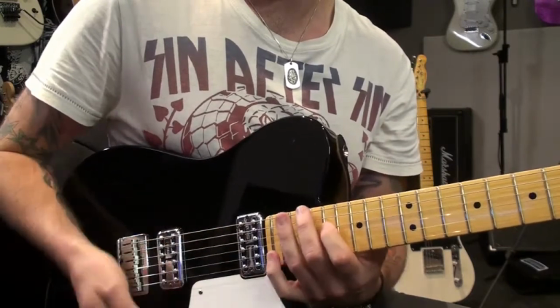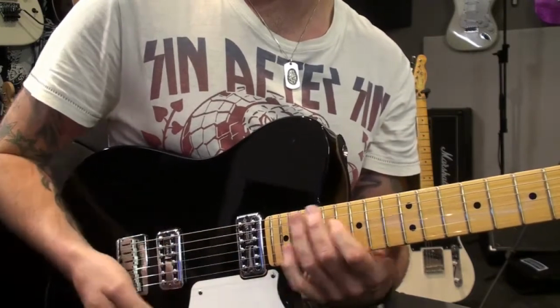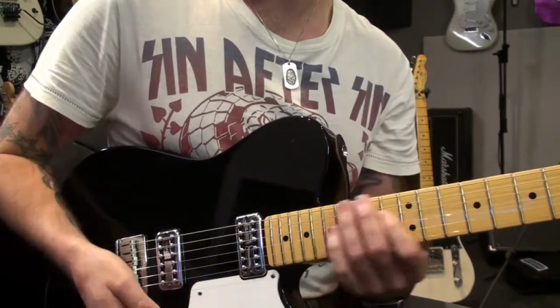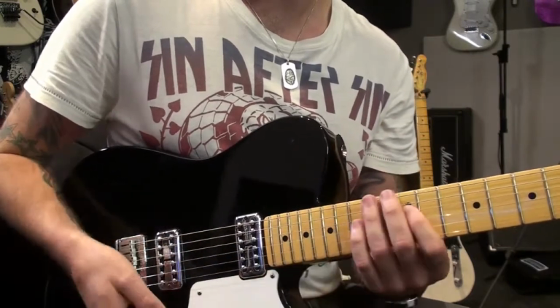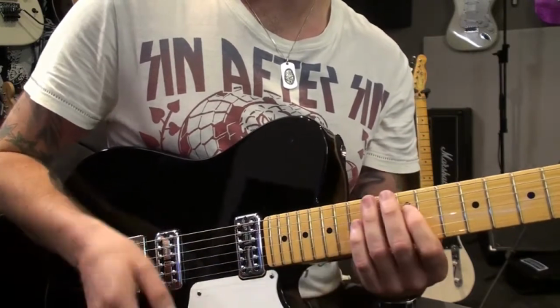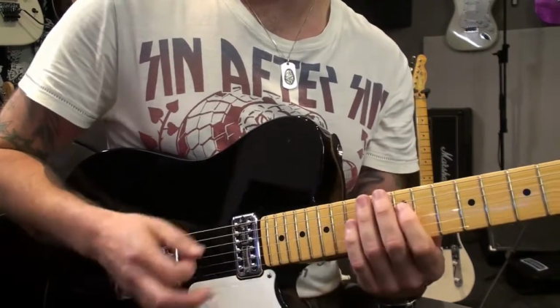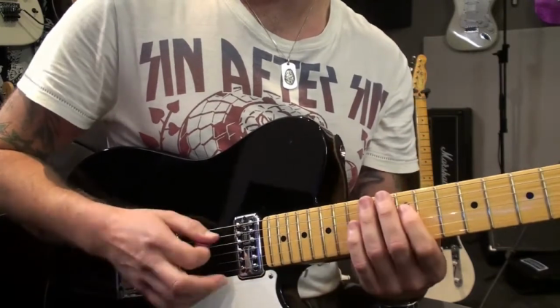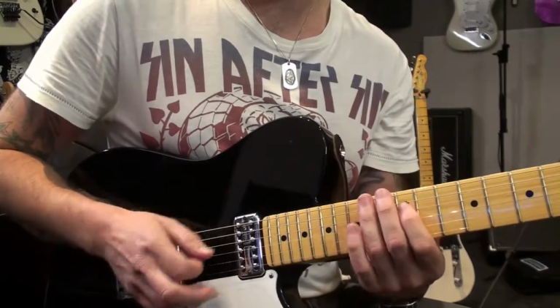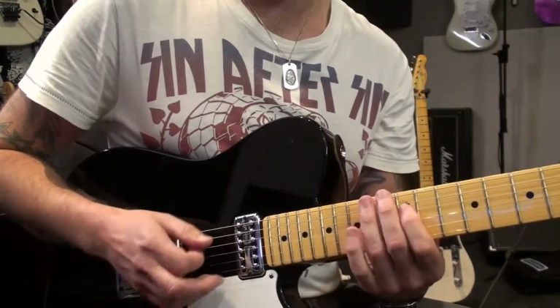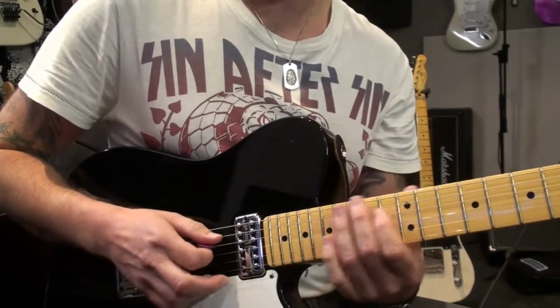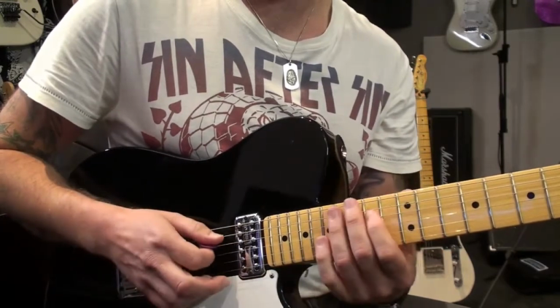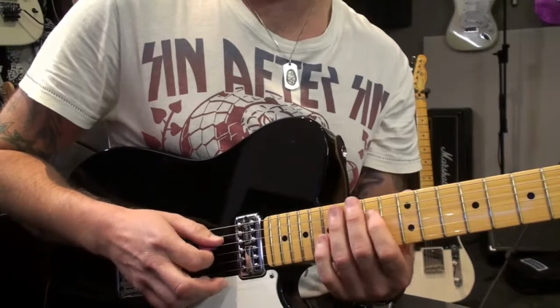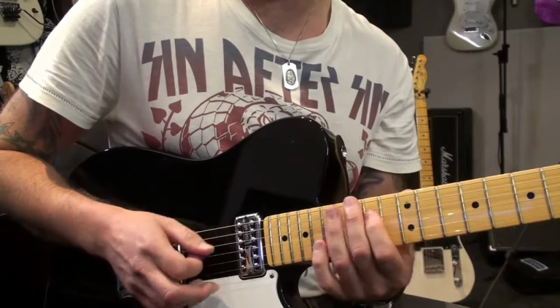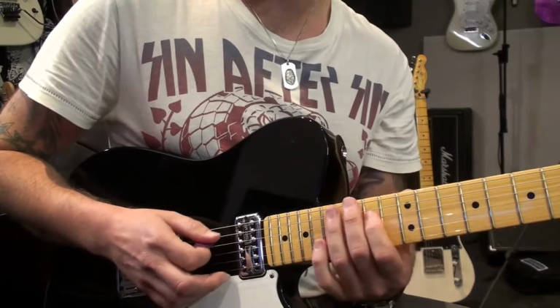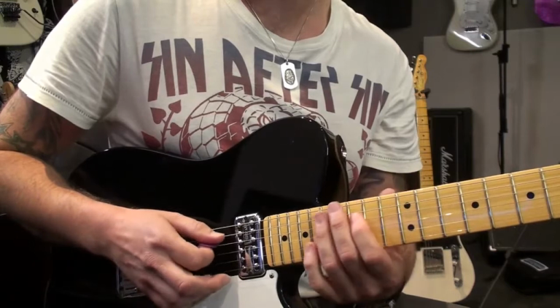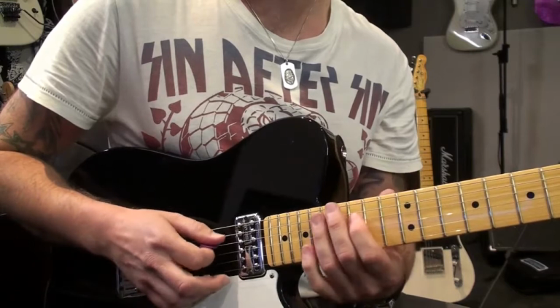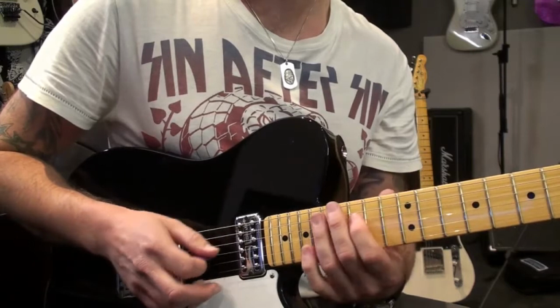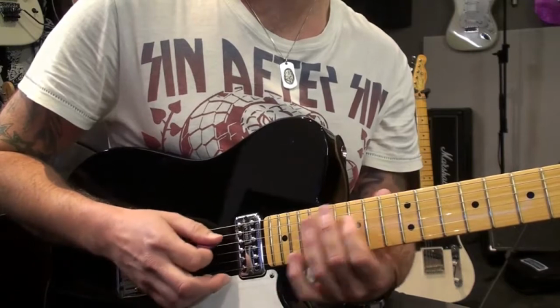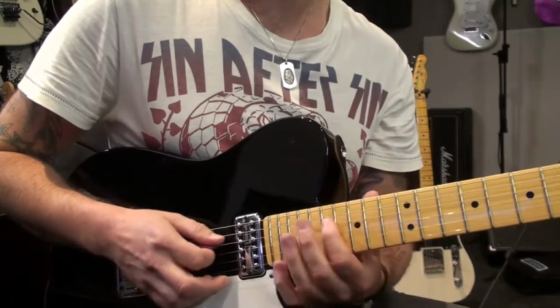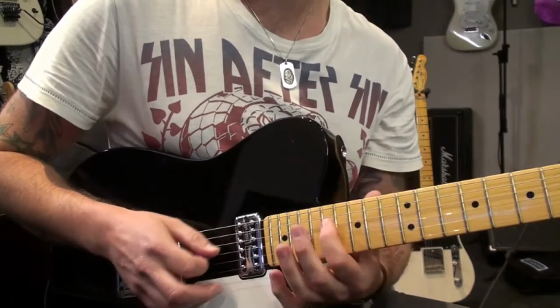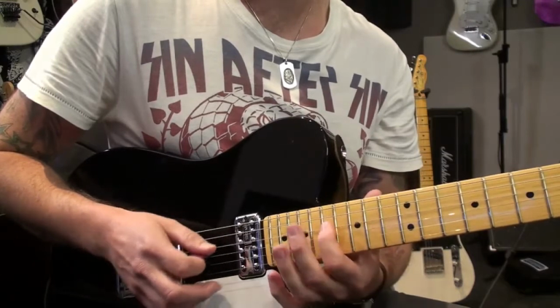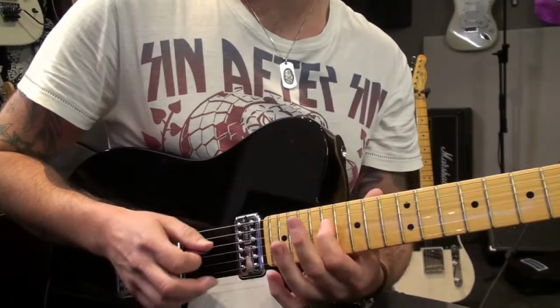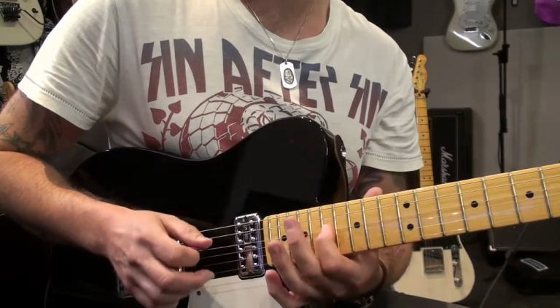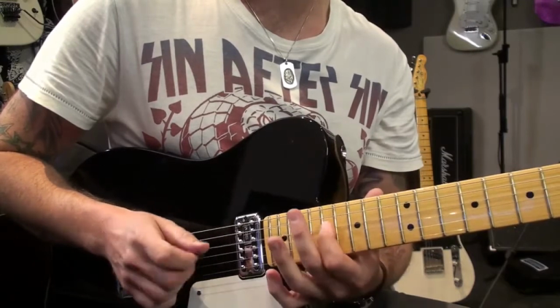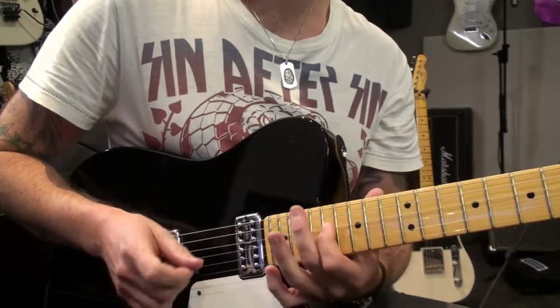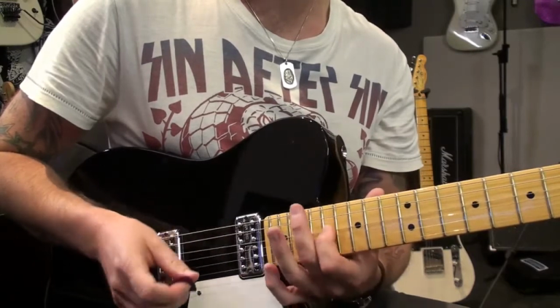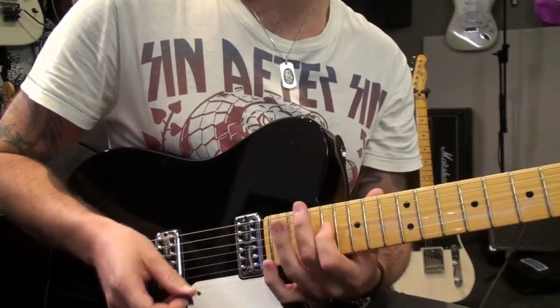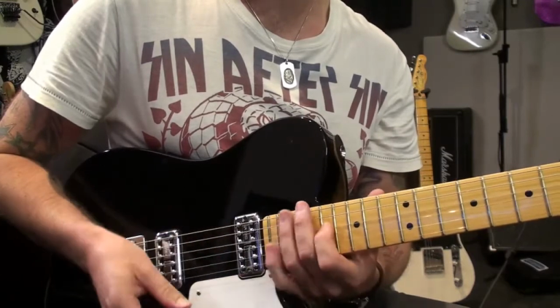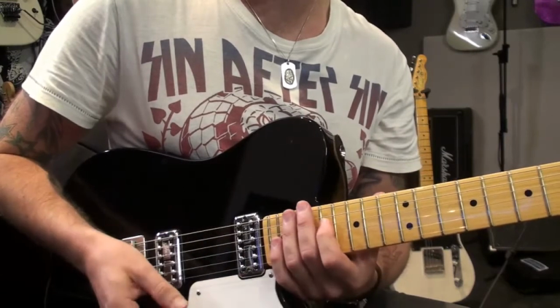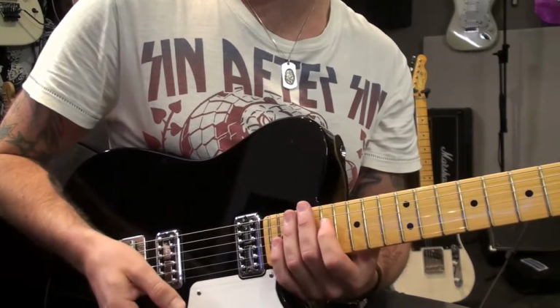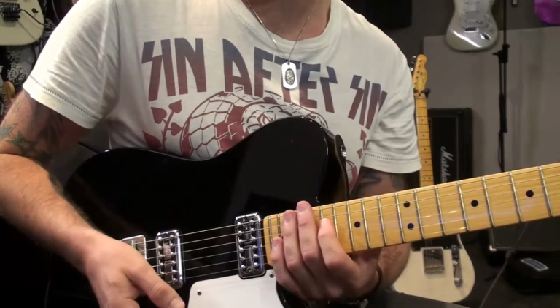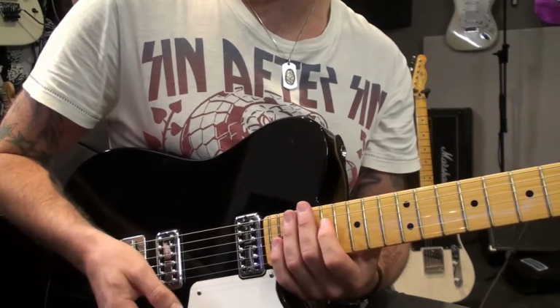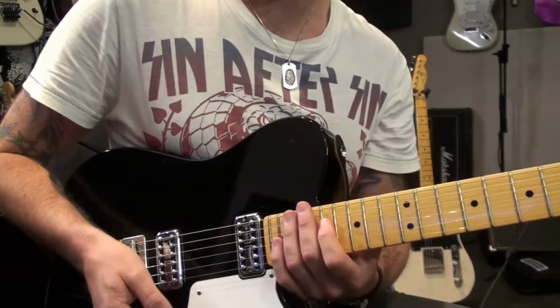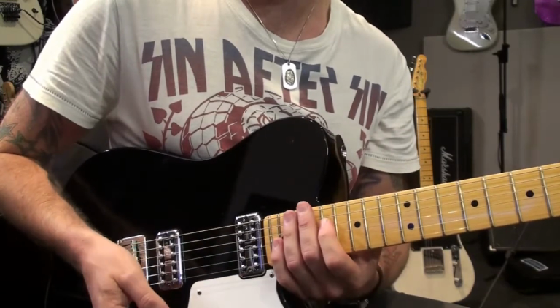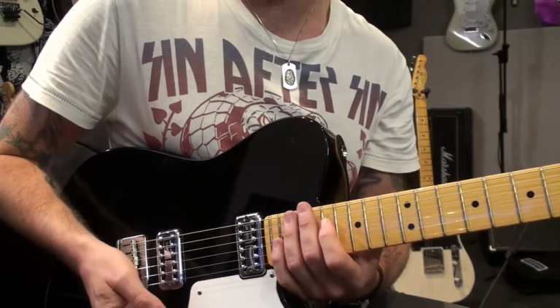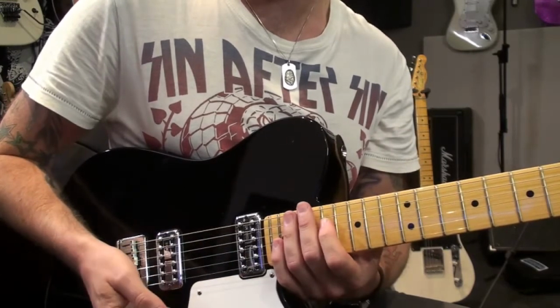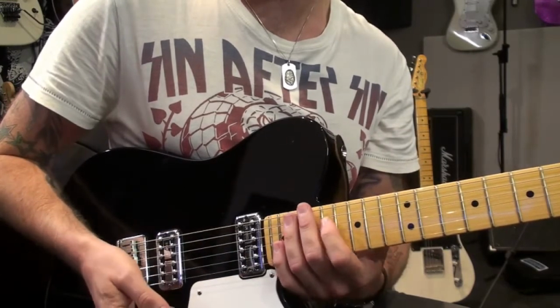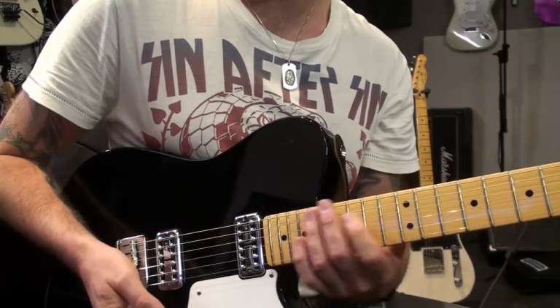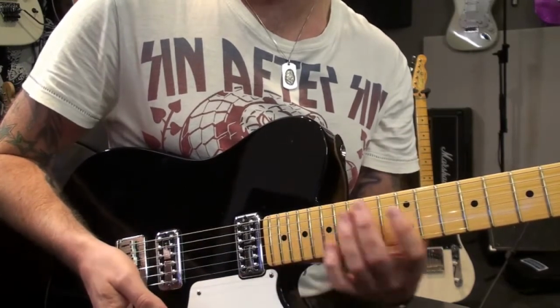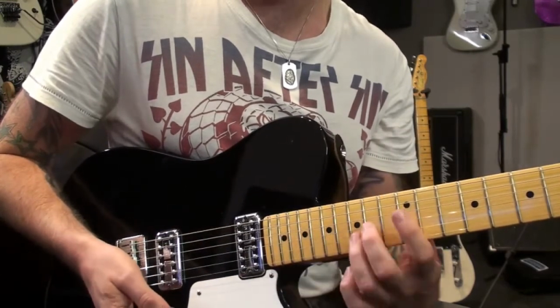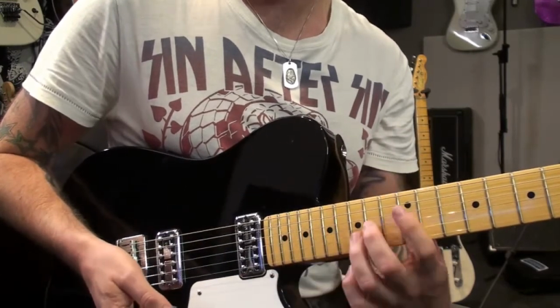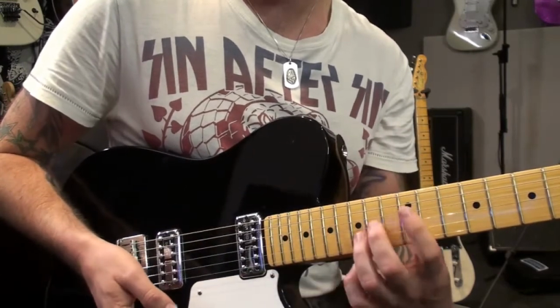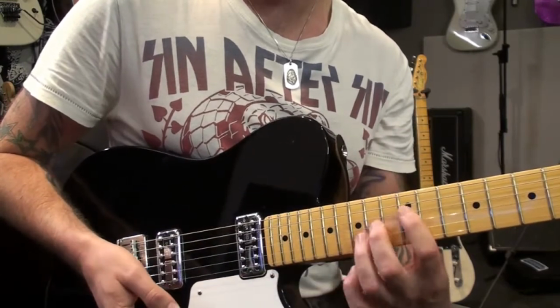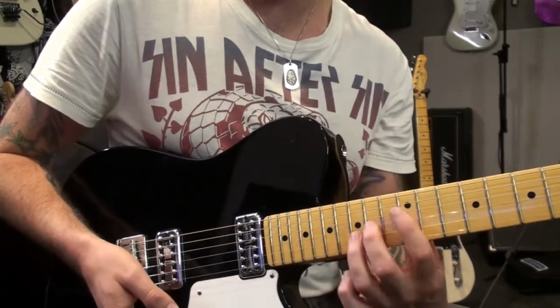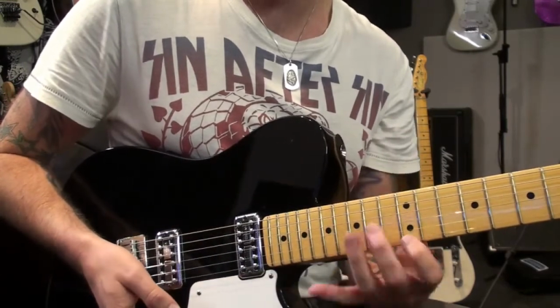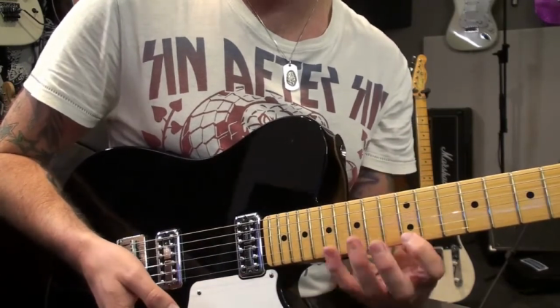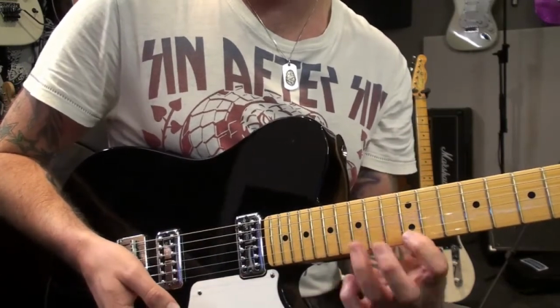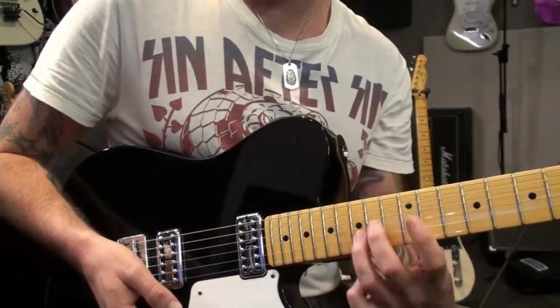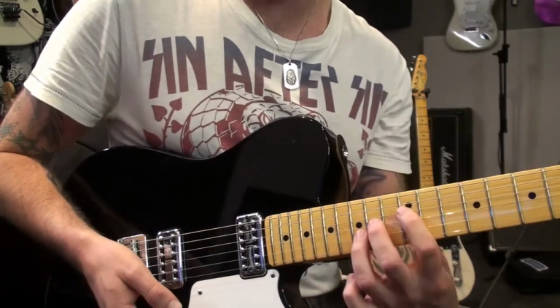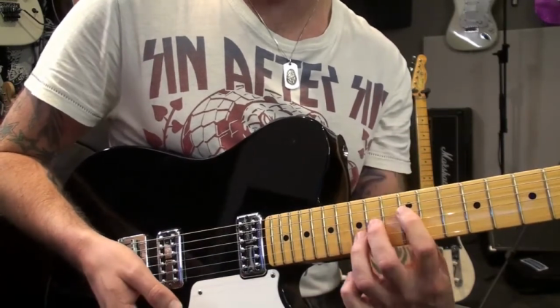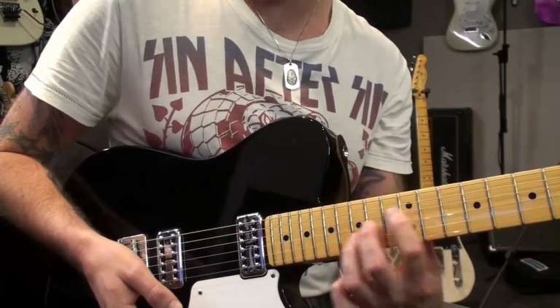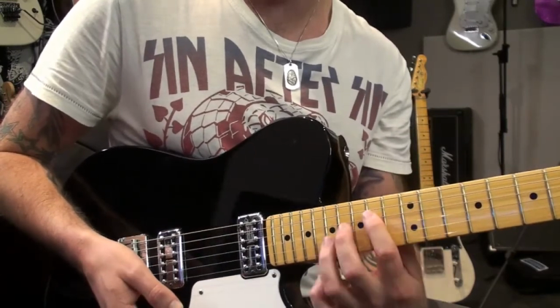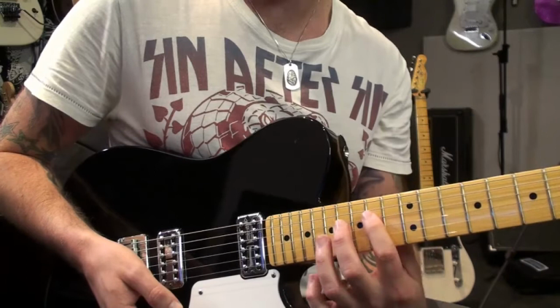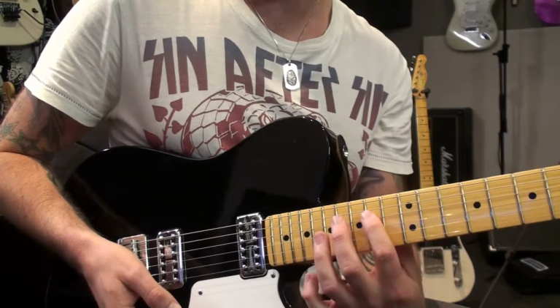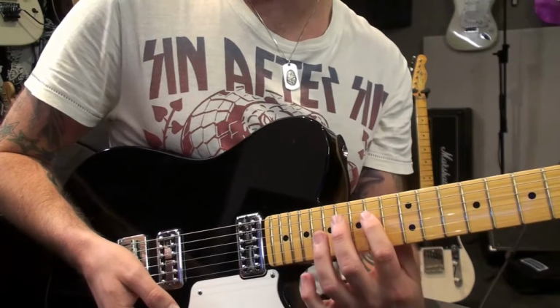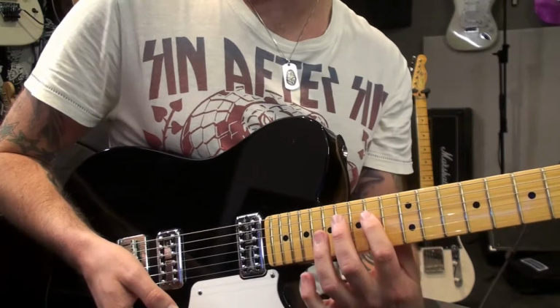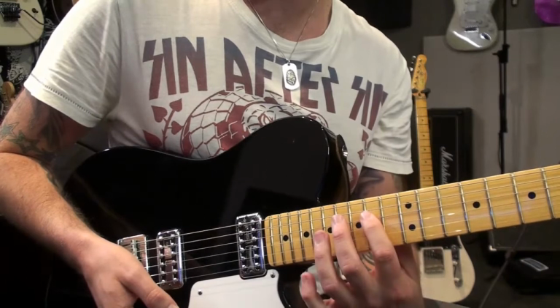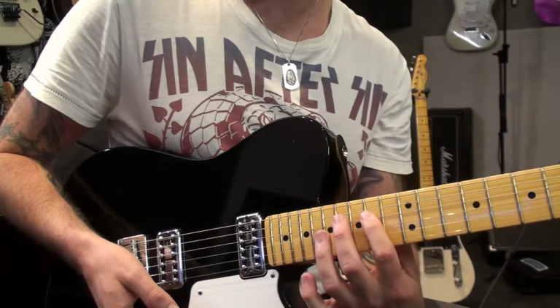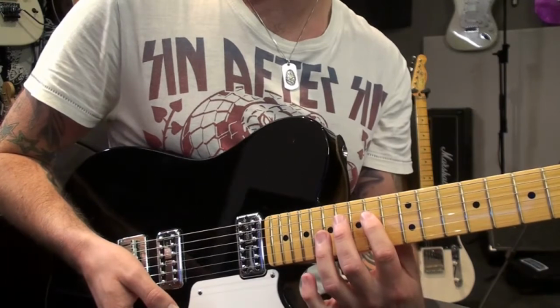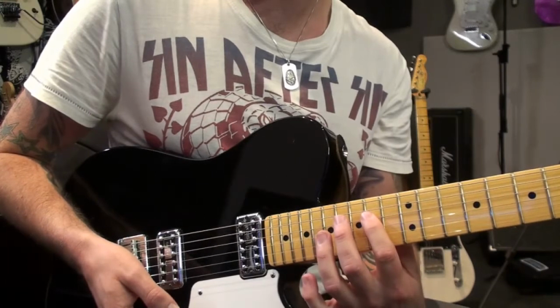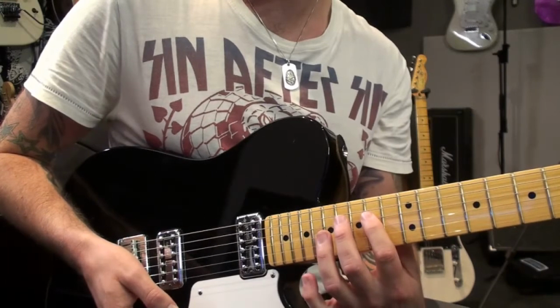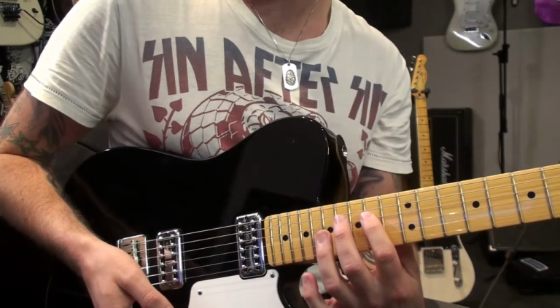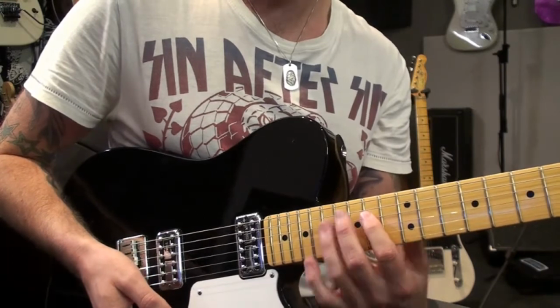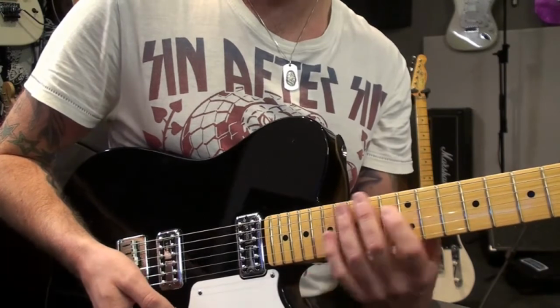So I'm doing it at the twelfth, fourteenth, fifteenth, and seventeenth frets - it's a good little sound. And that's just doing each one and then moving up, doing the next shape.